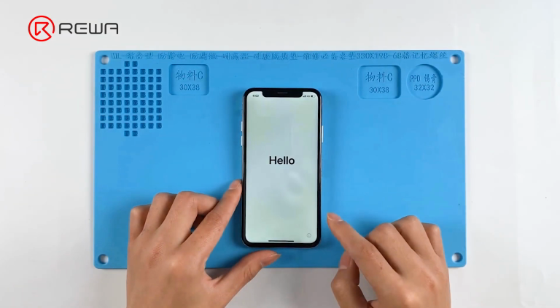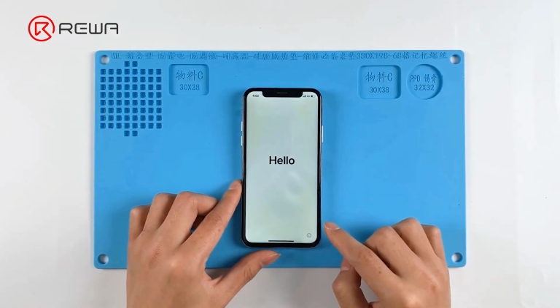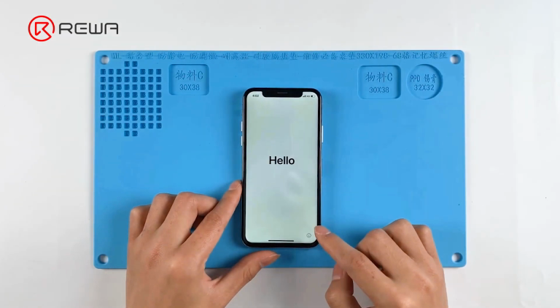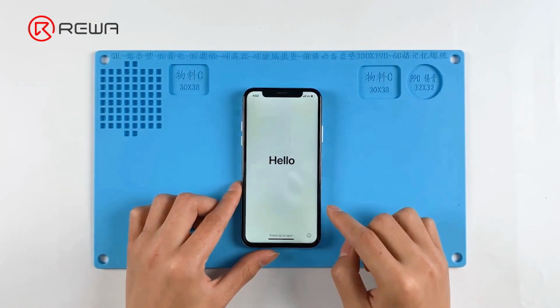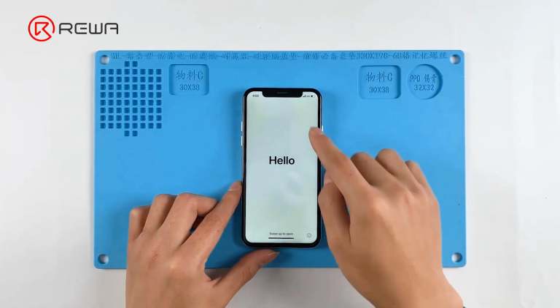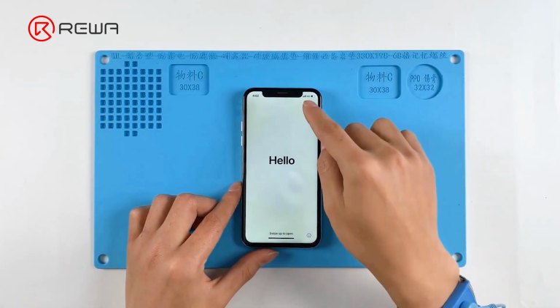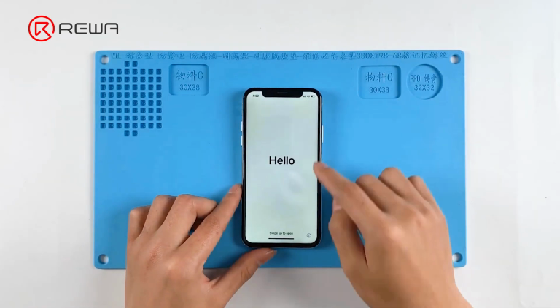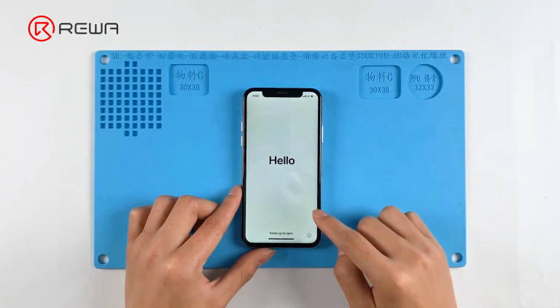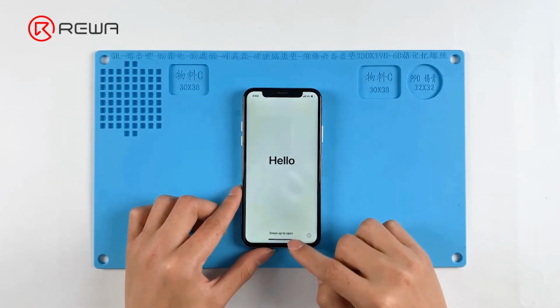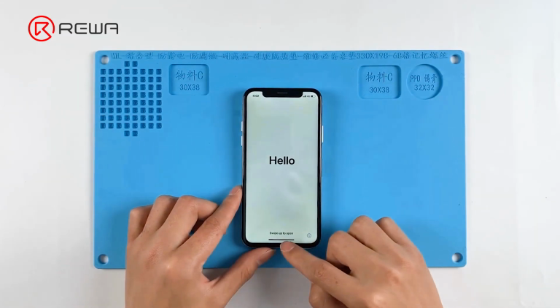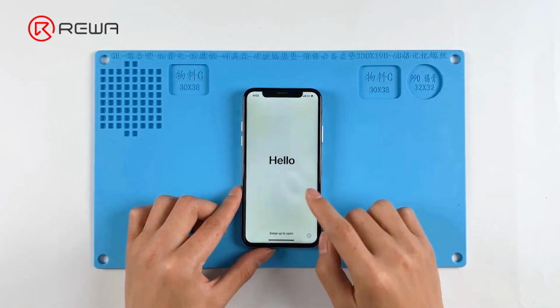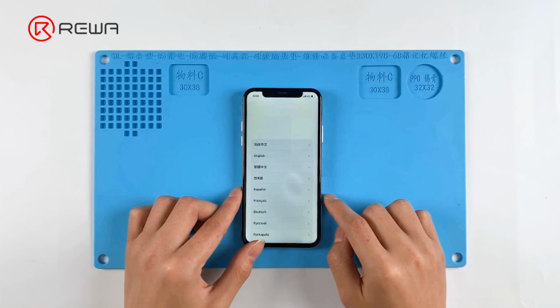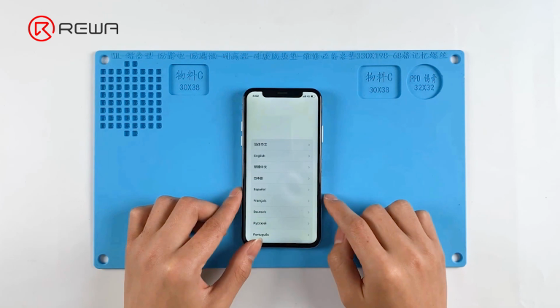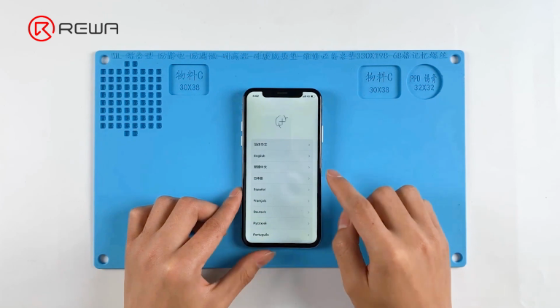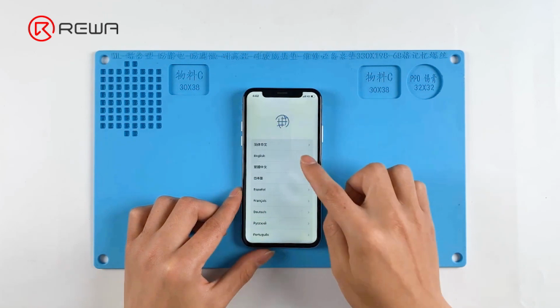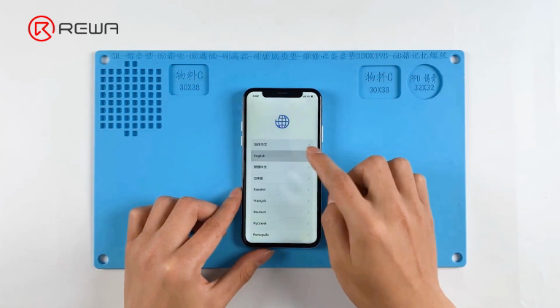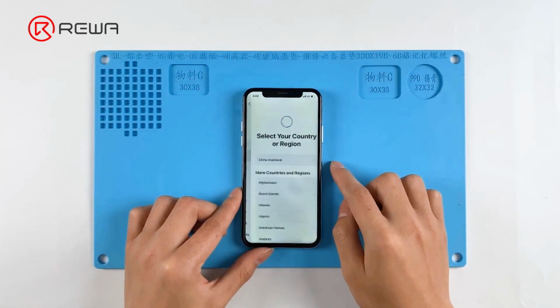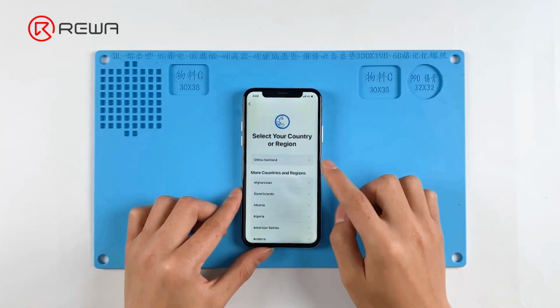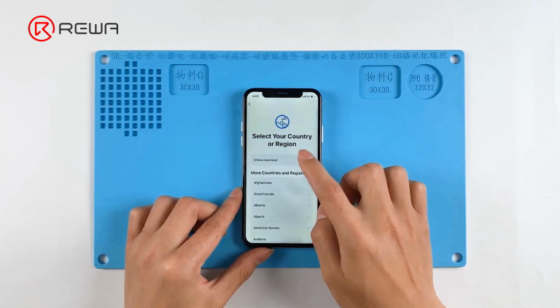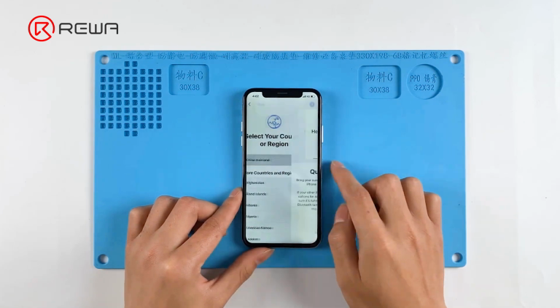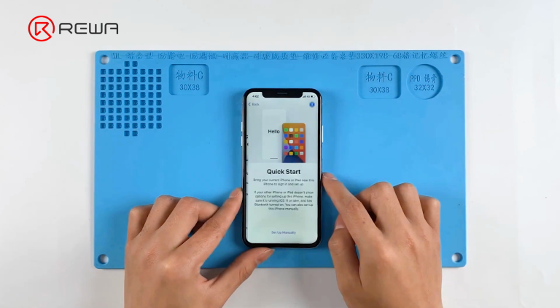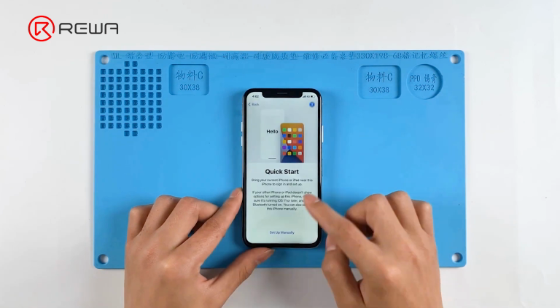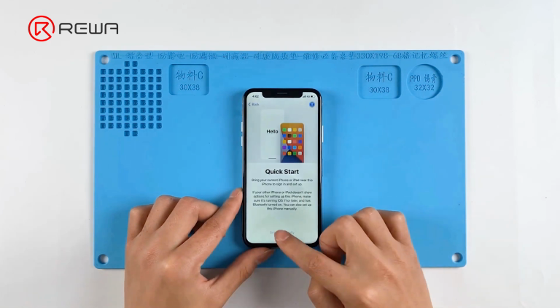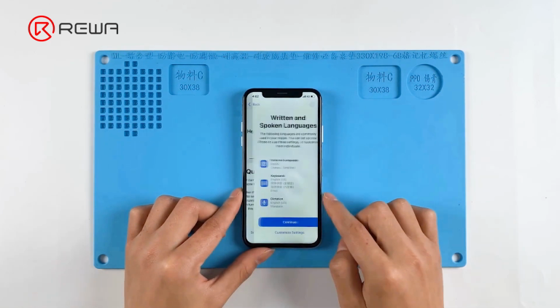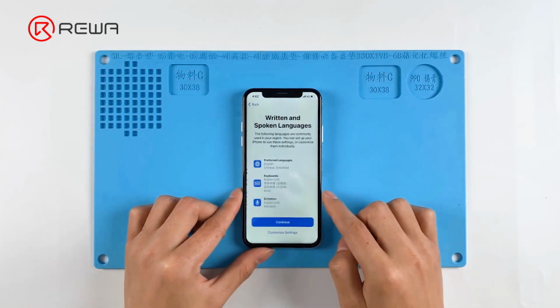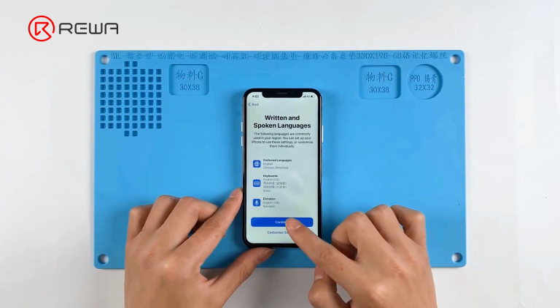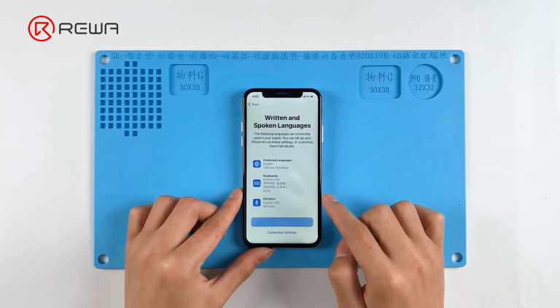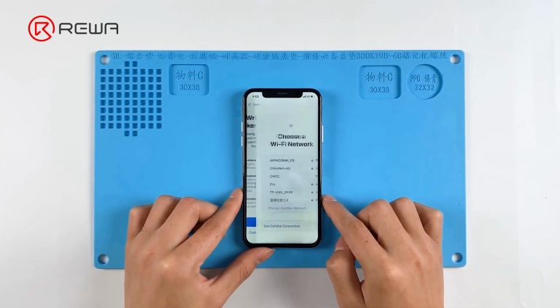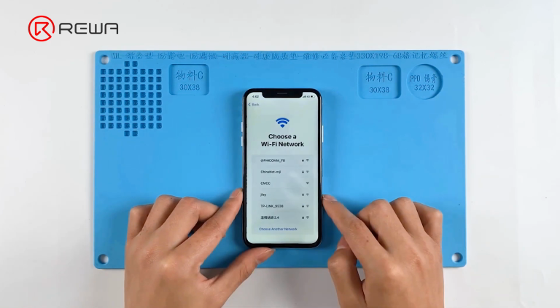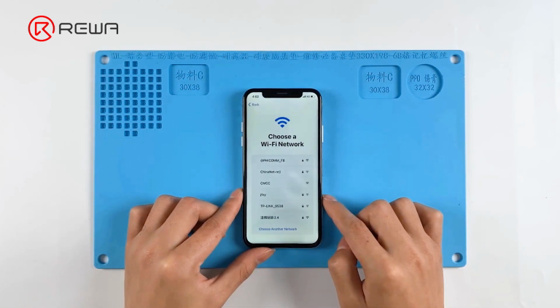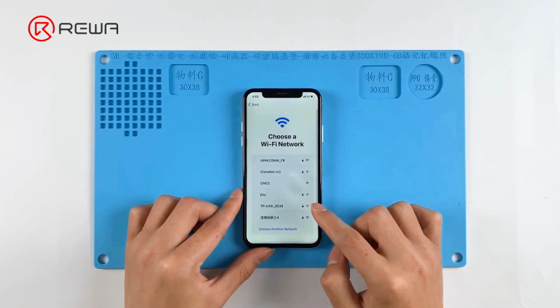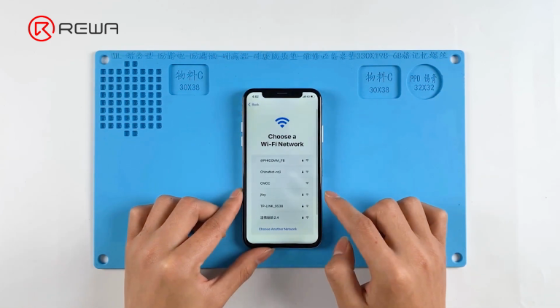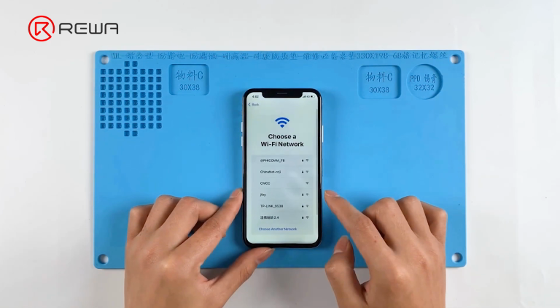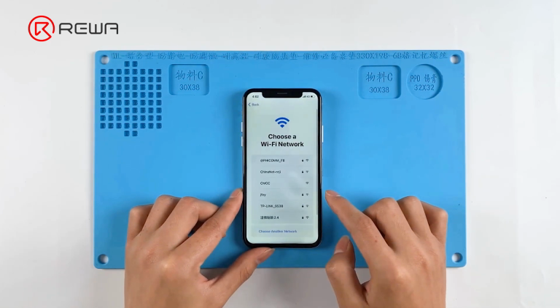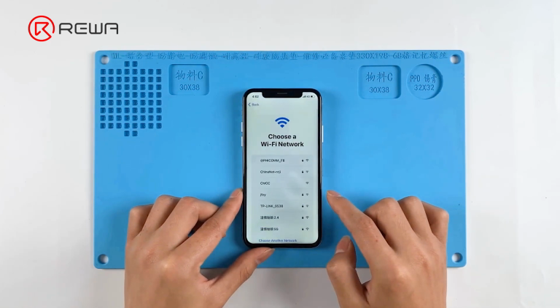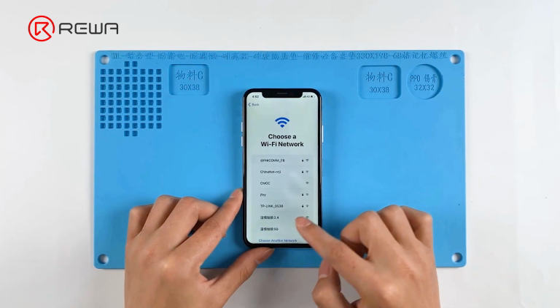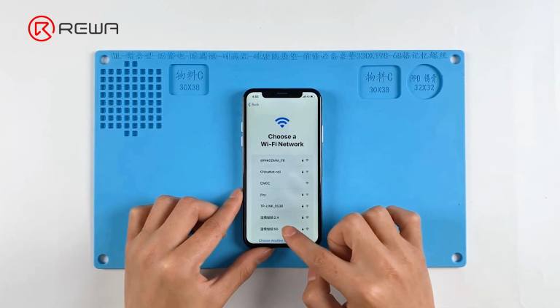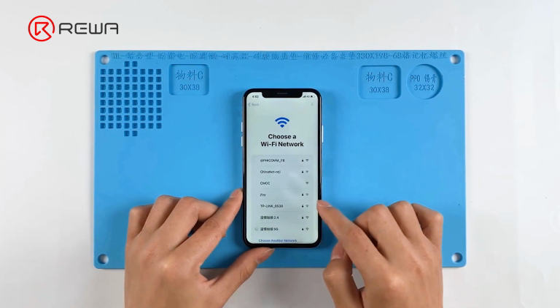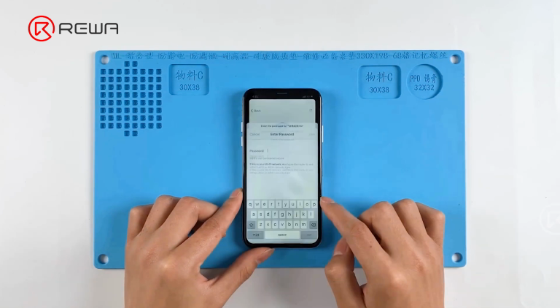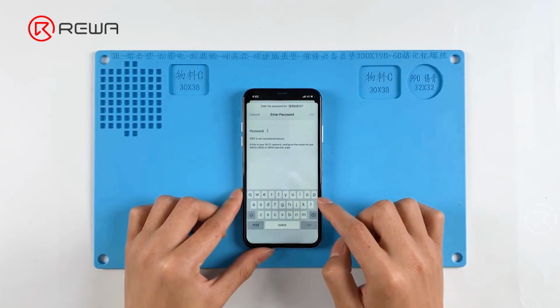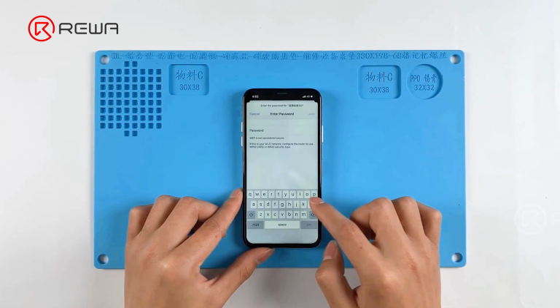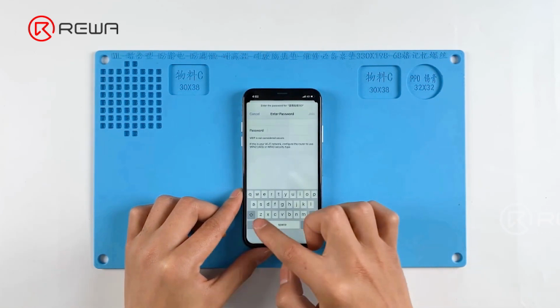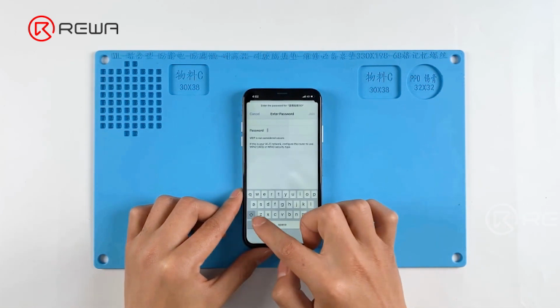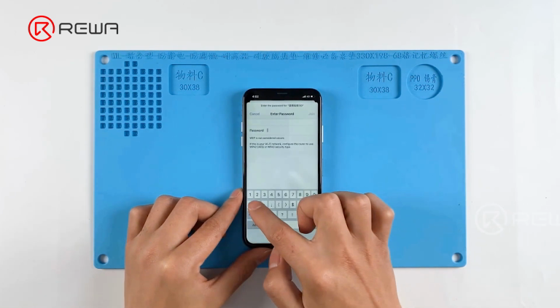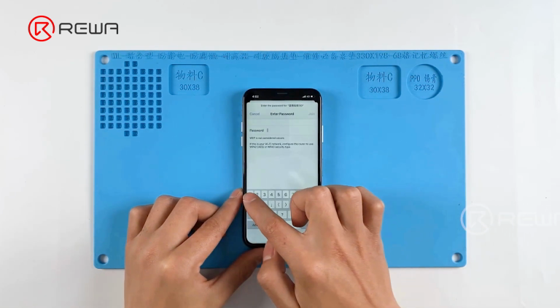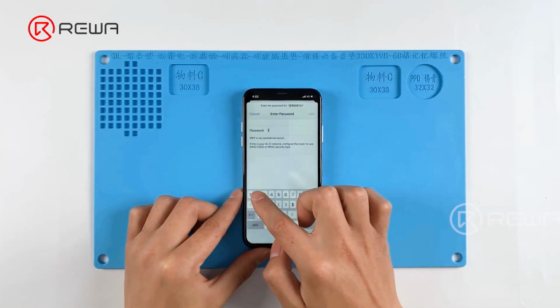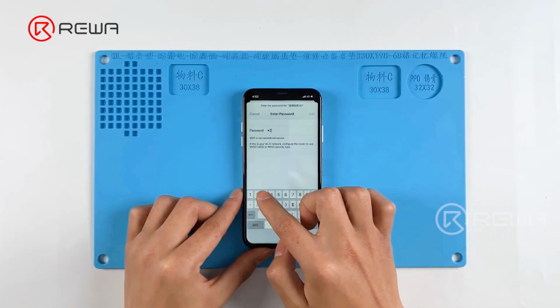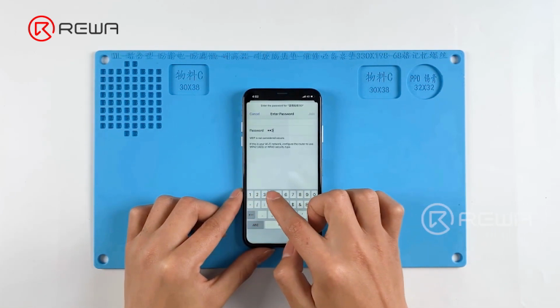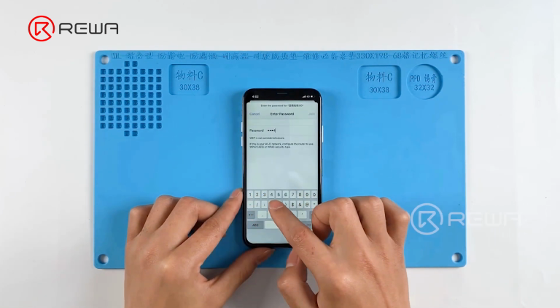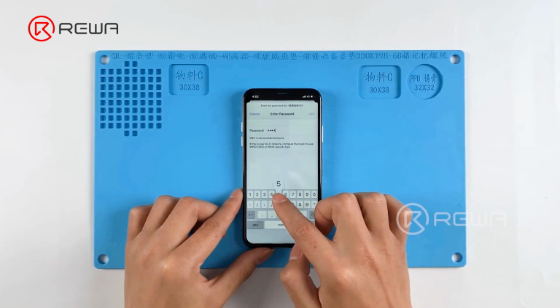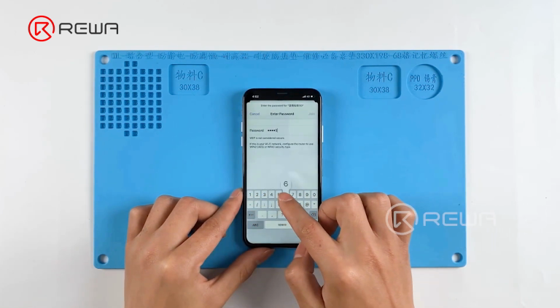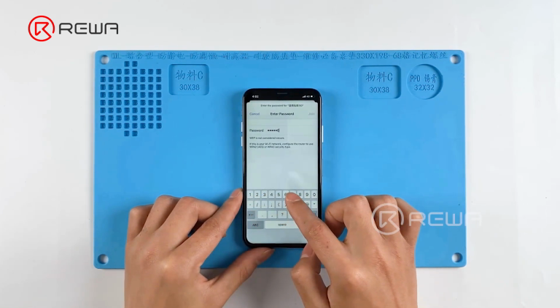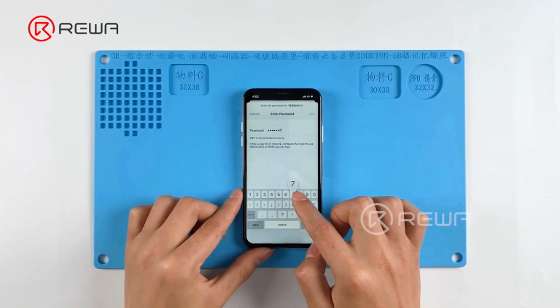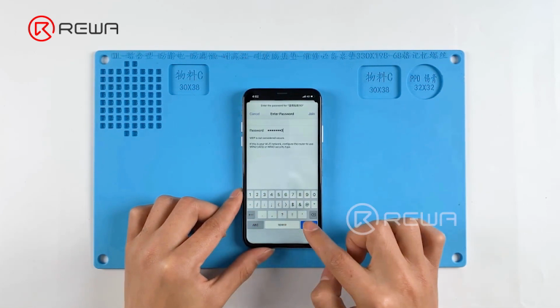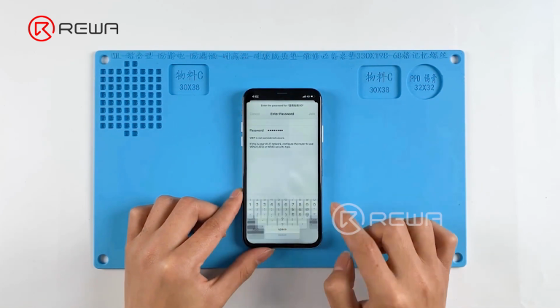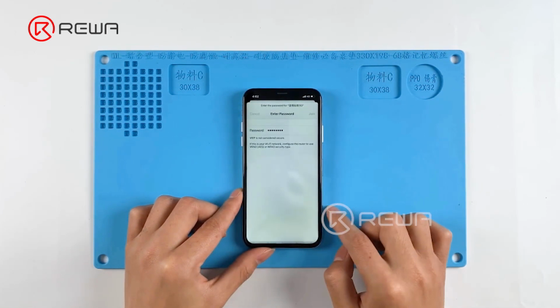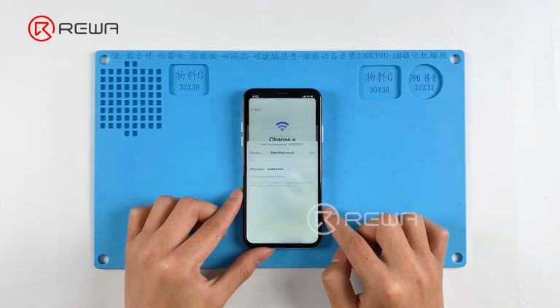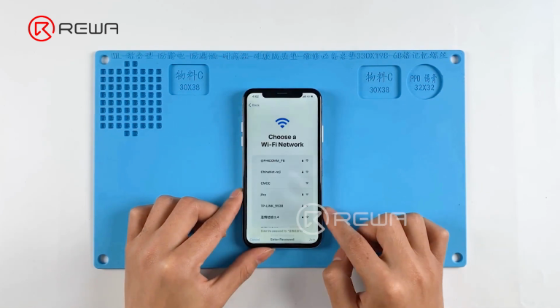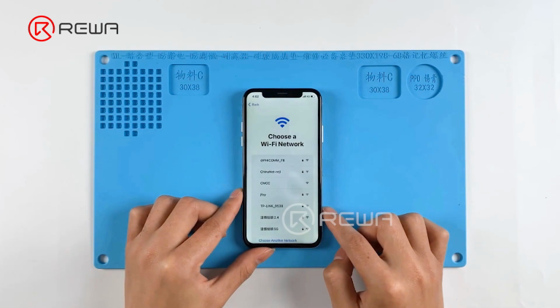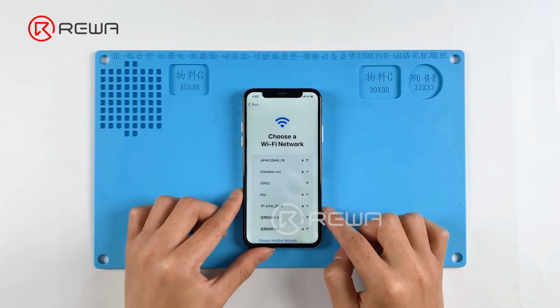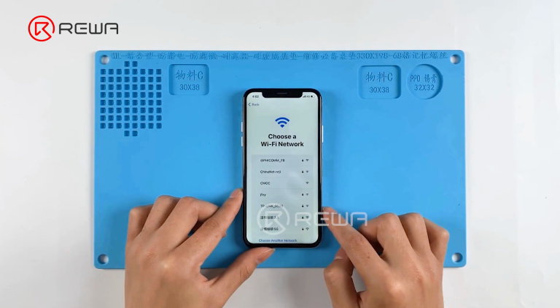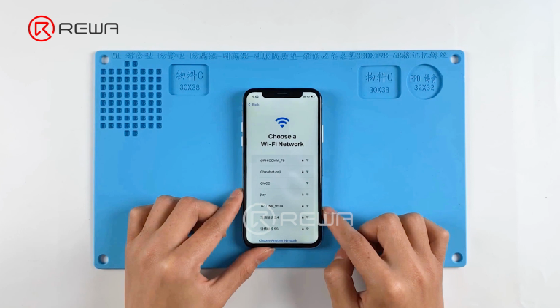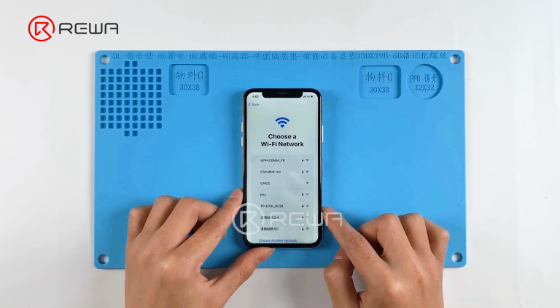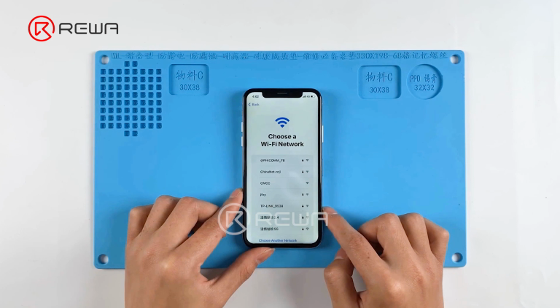Today we are going to share a repair case about an iPhone X that can't be activated. The phone fails to be activated after restoring.